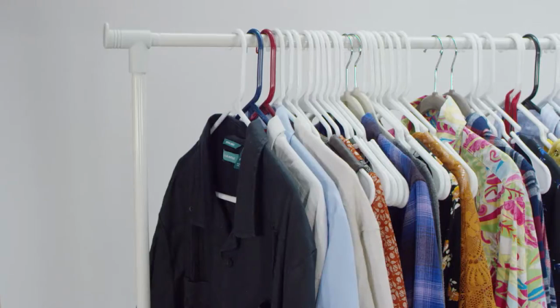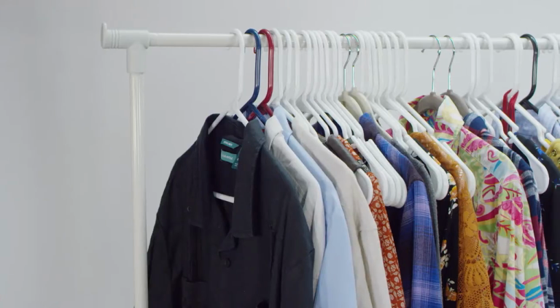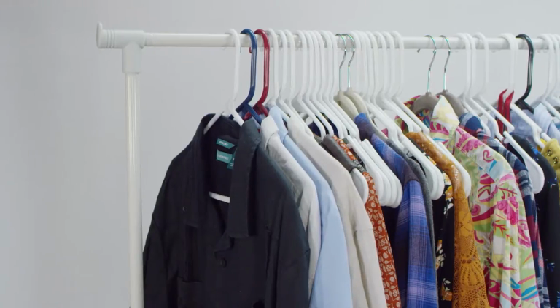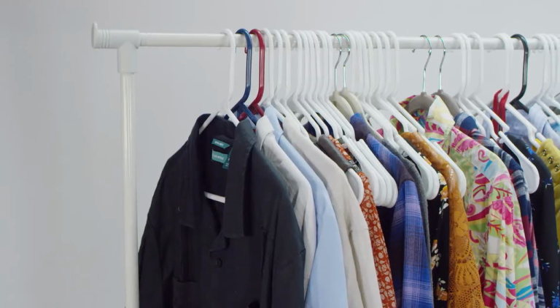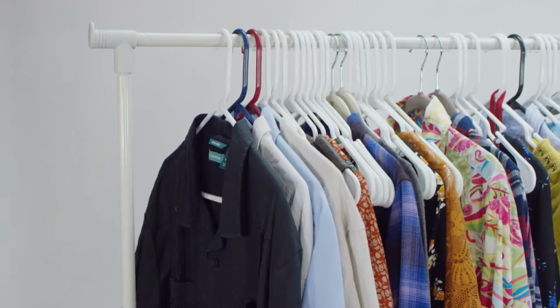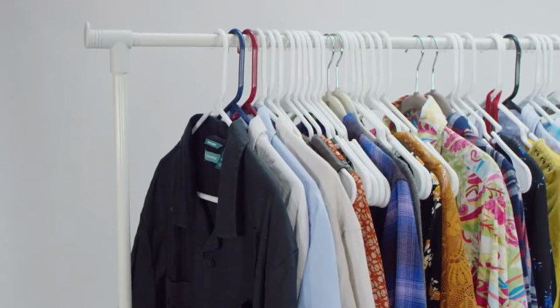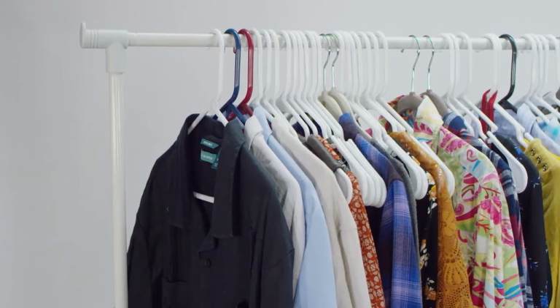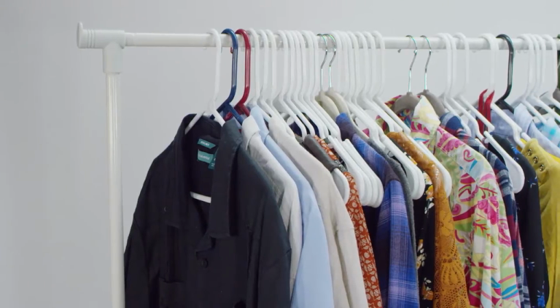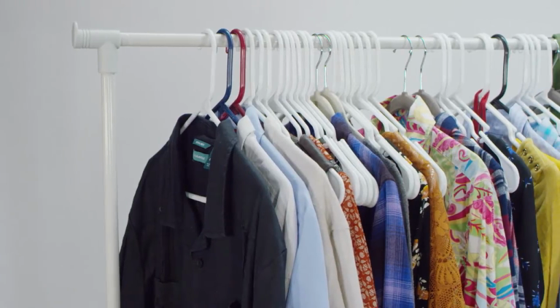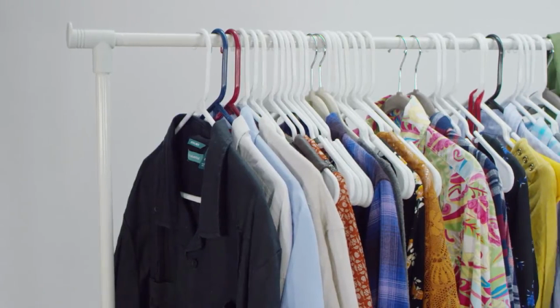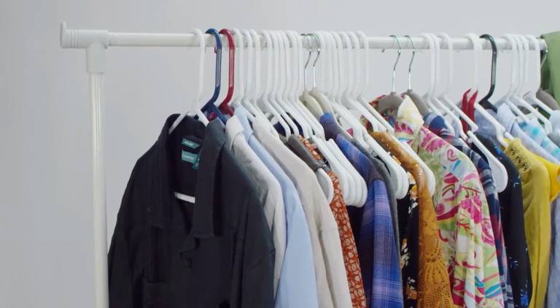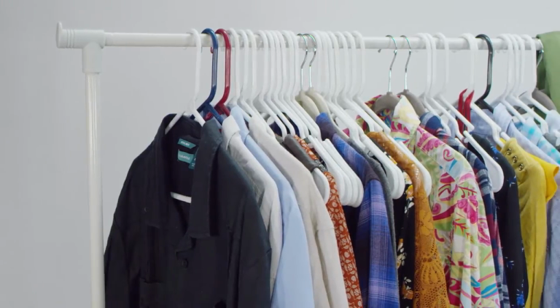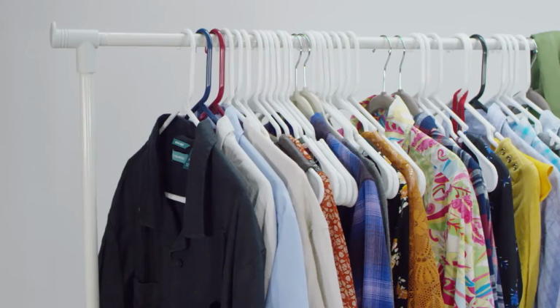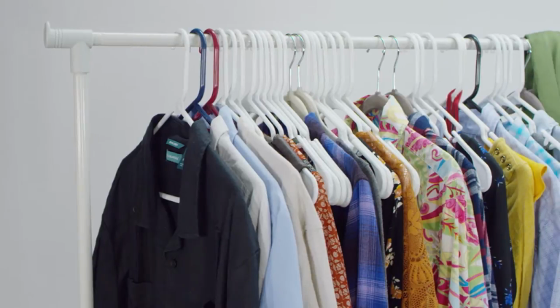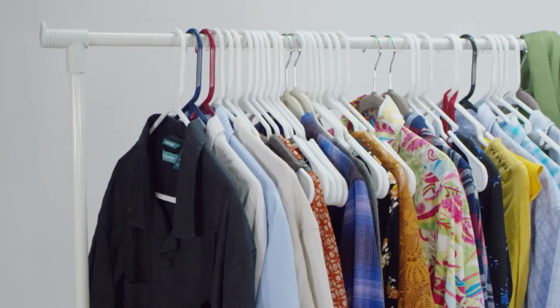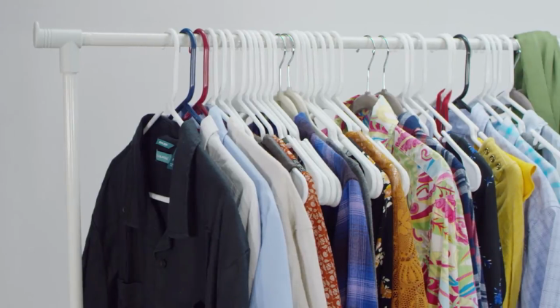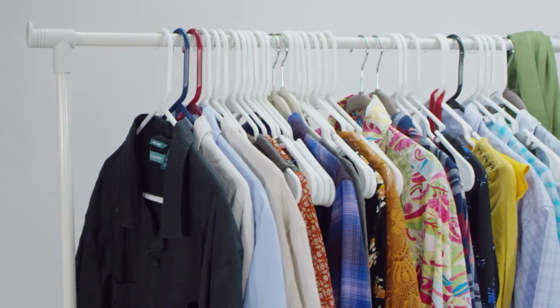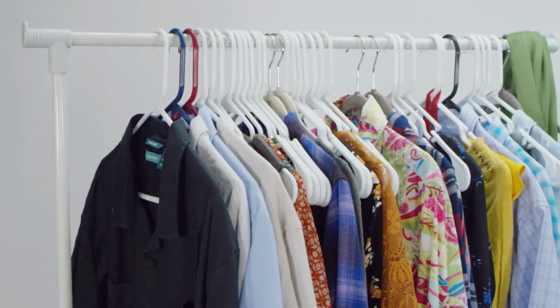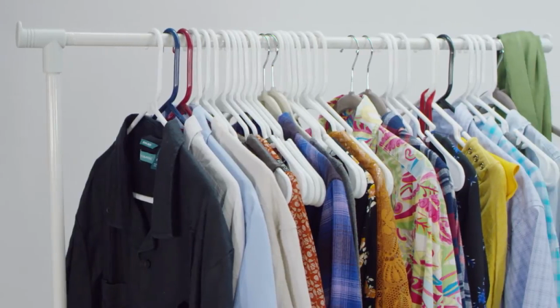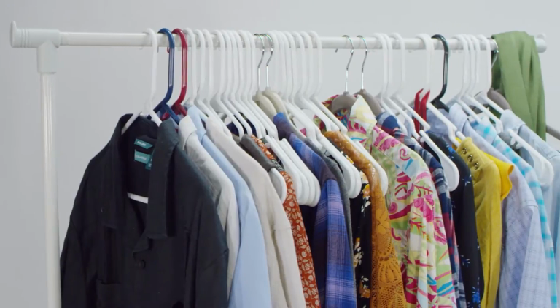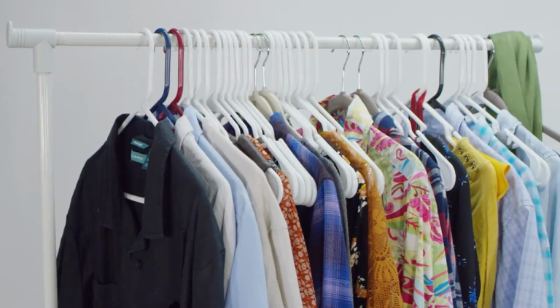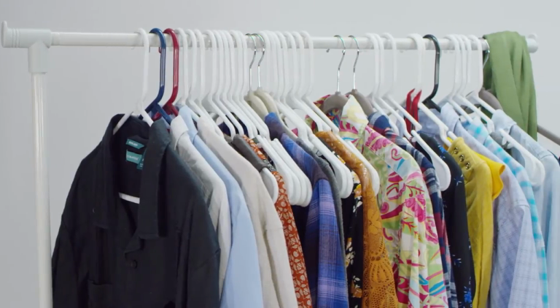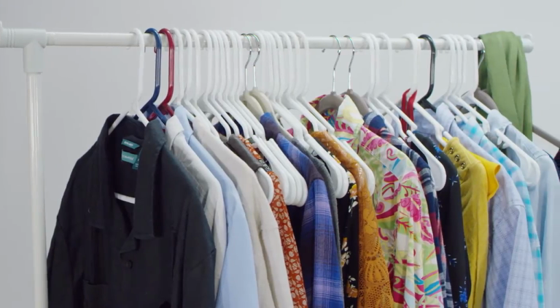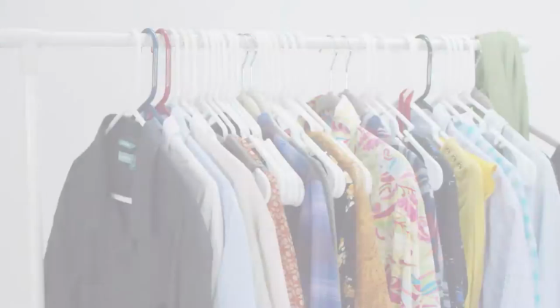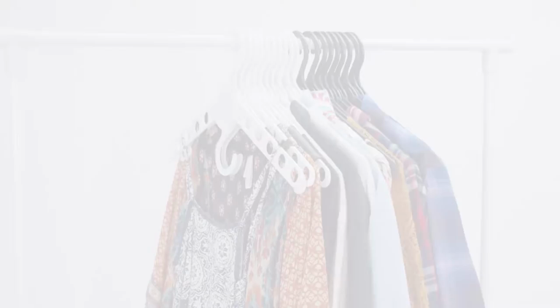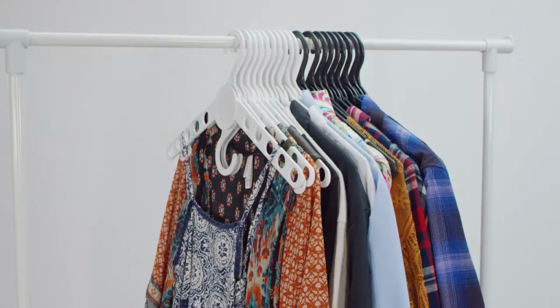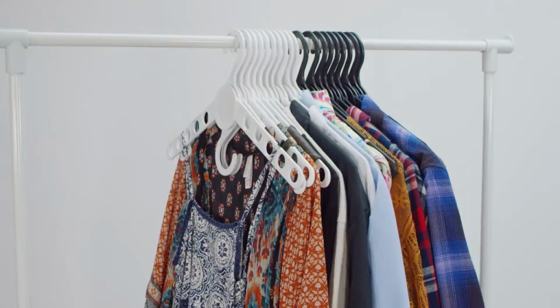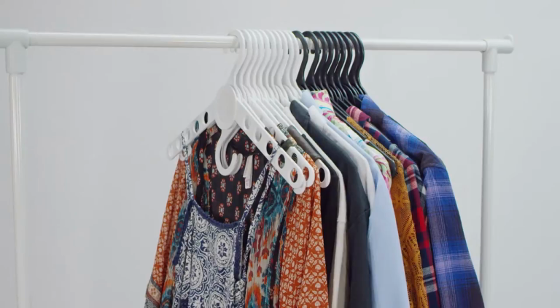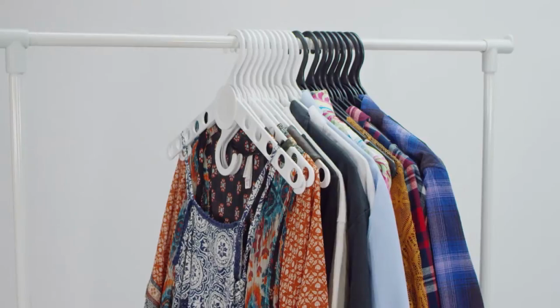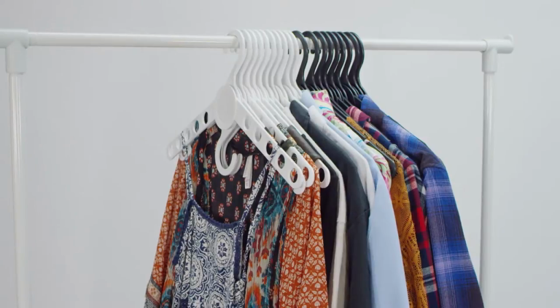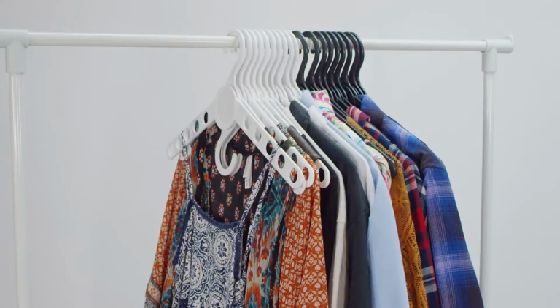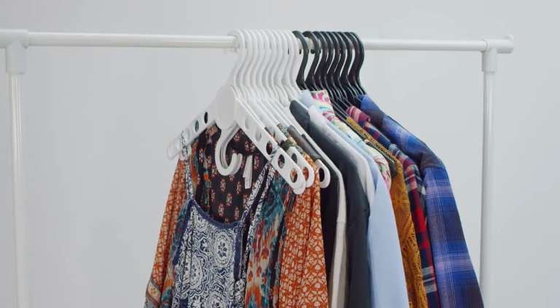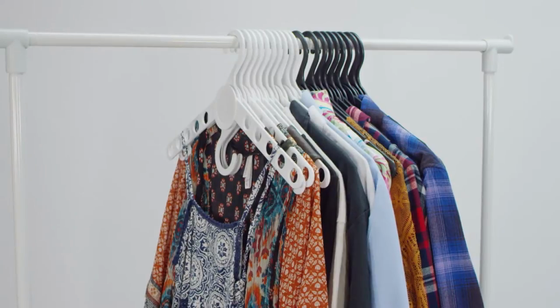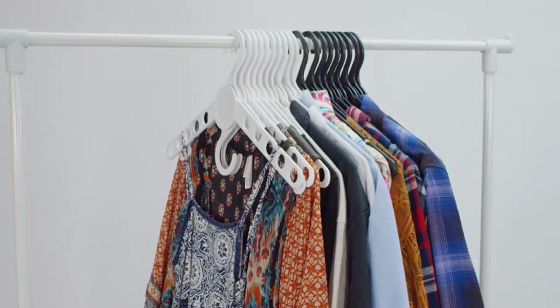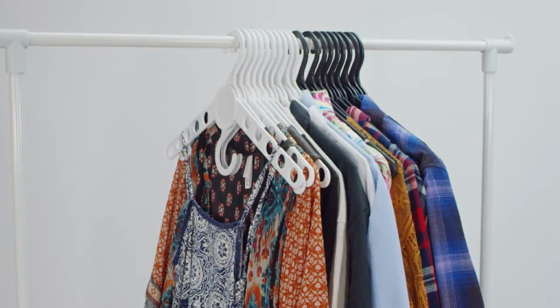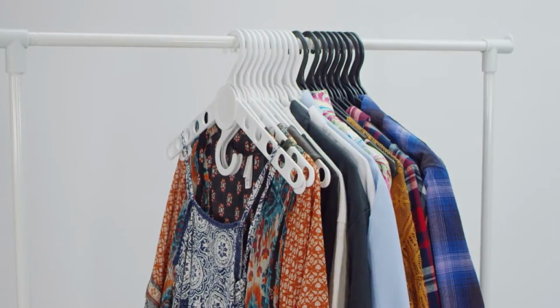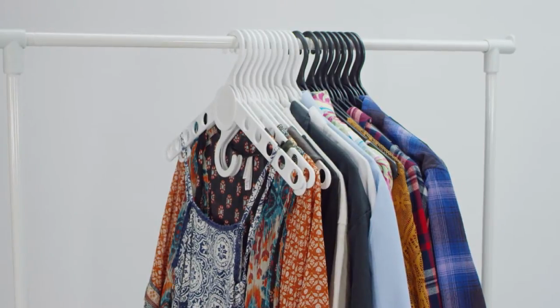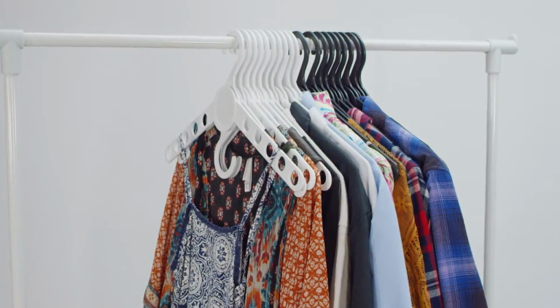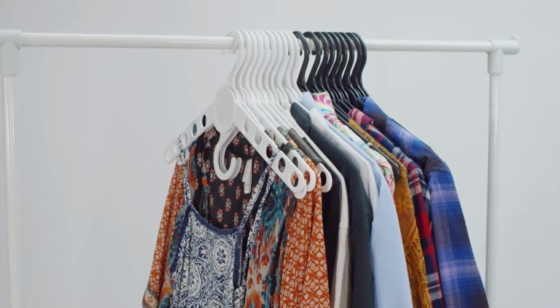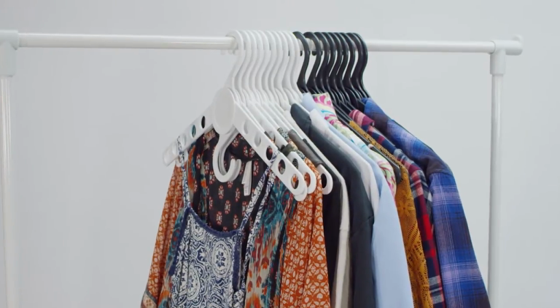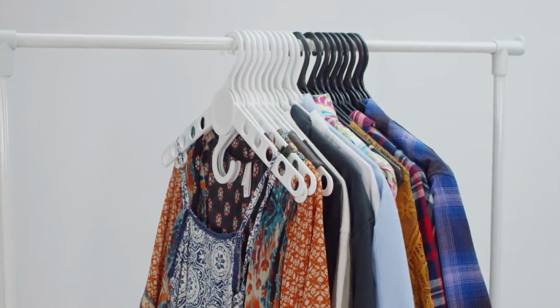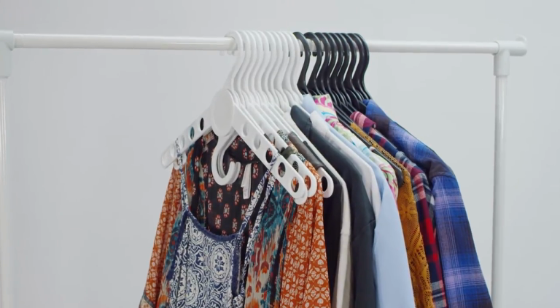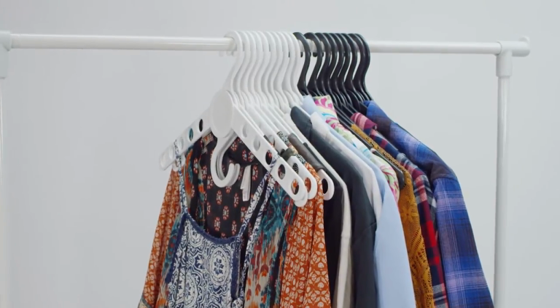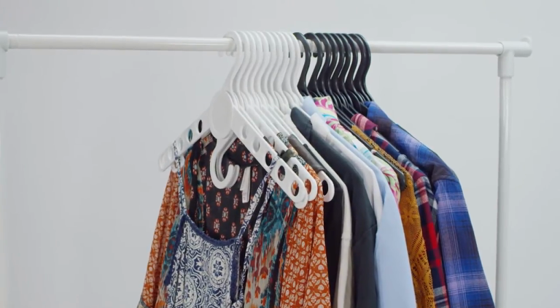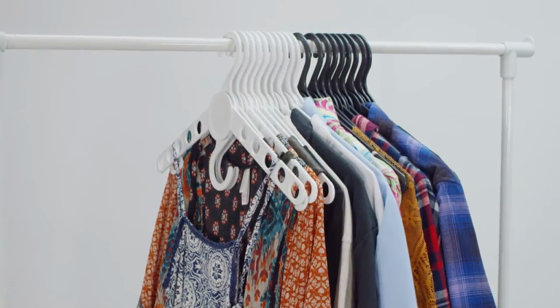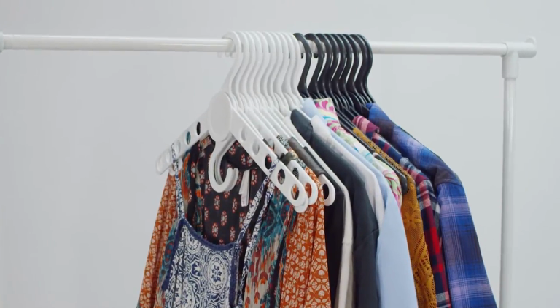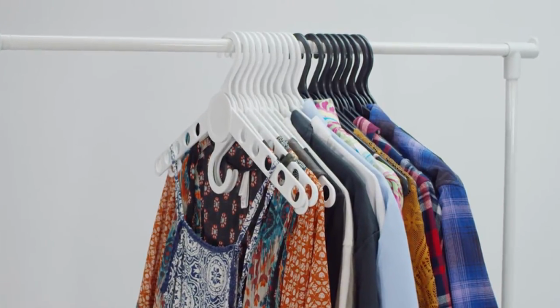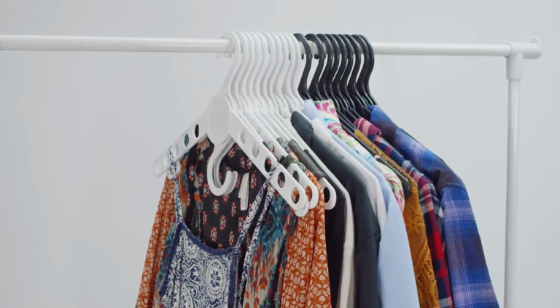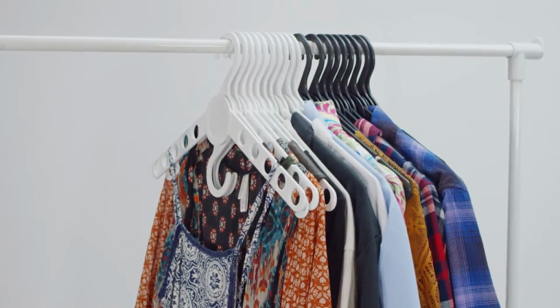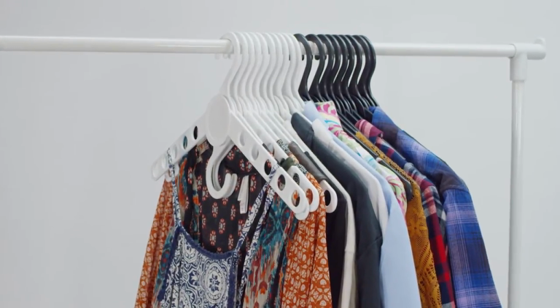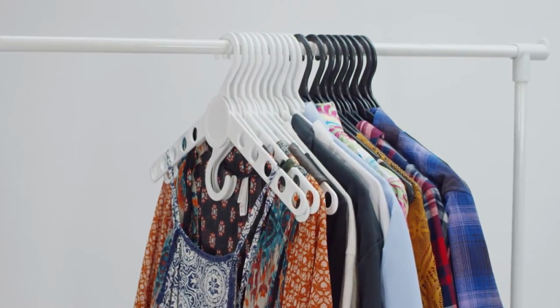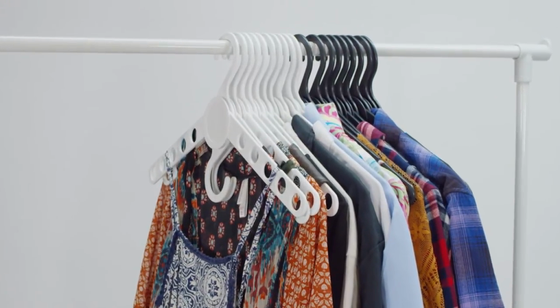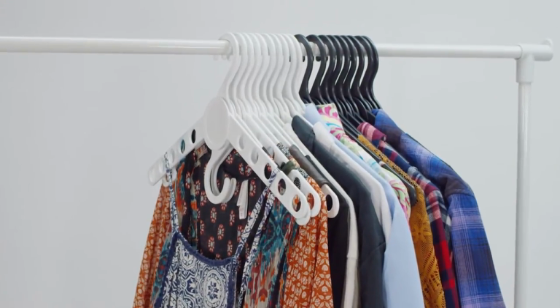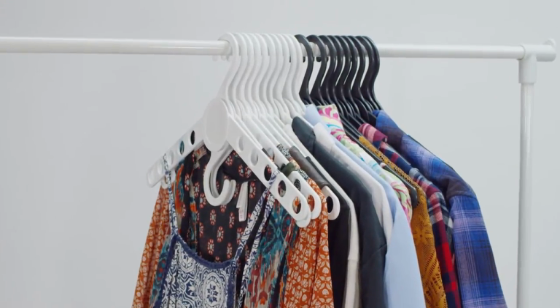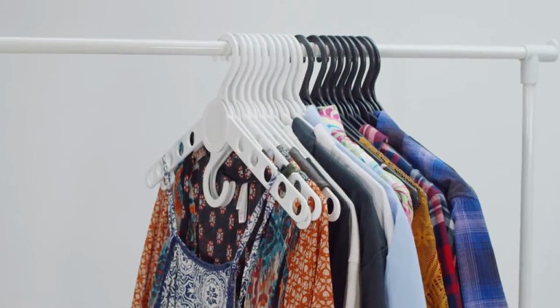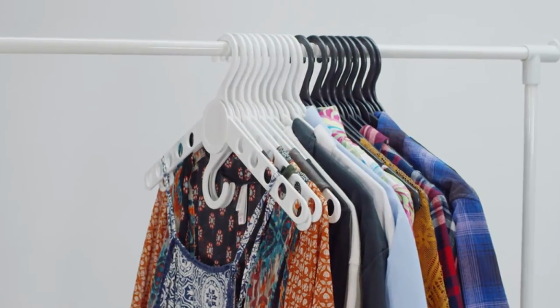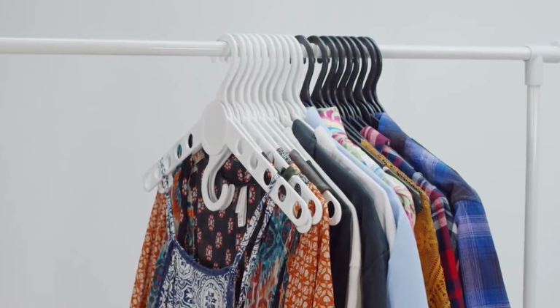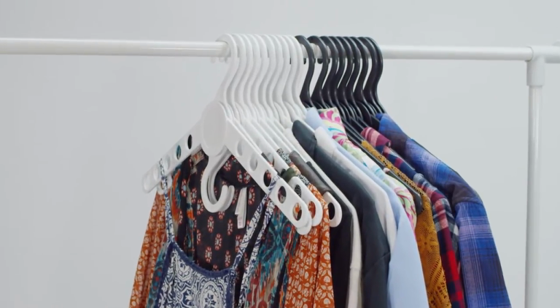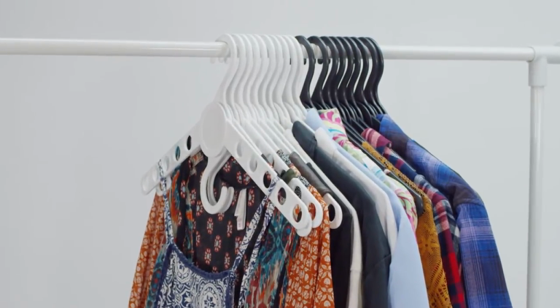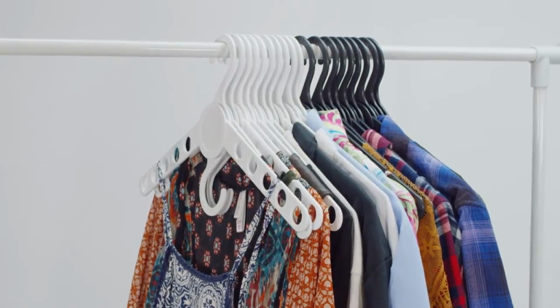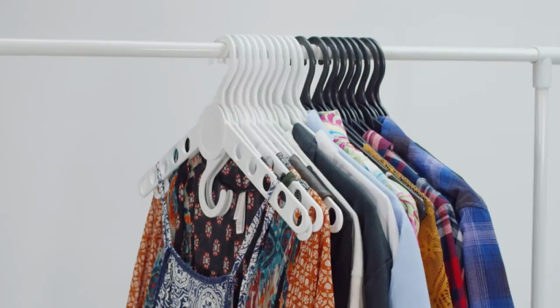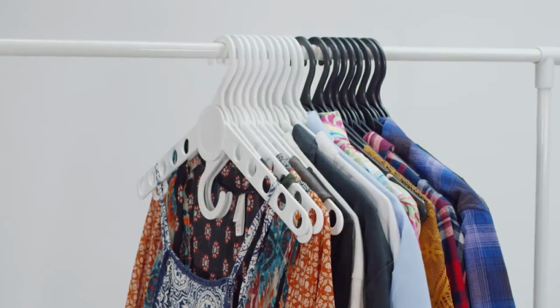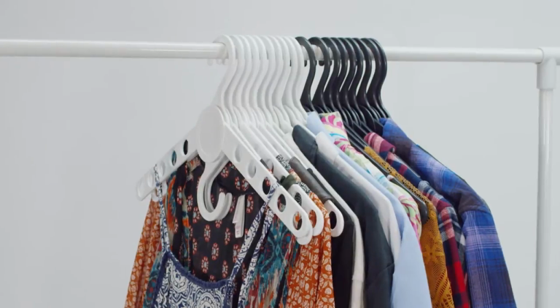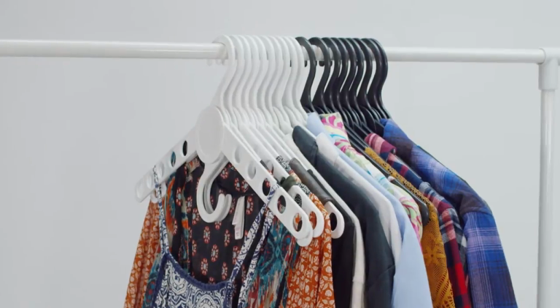The Wing Hanger is the most versatile hanger on the market. With a smaller span, your small space closet will feel like a large walk-in.